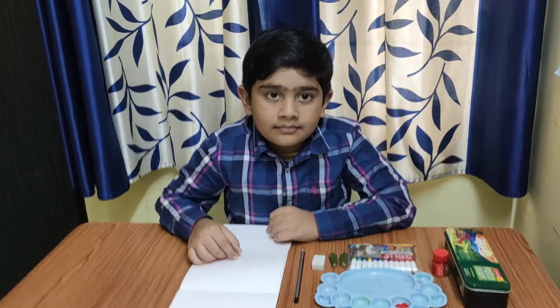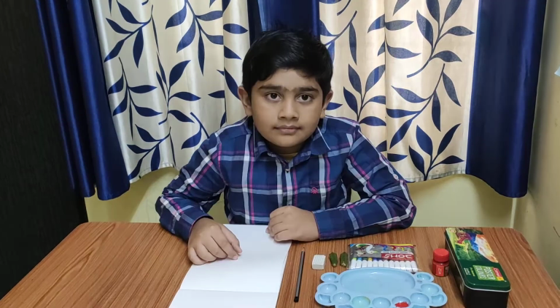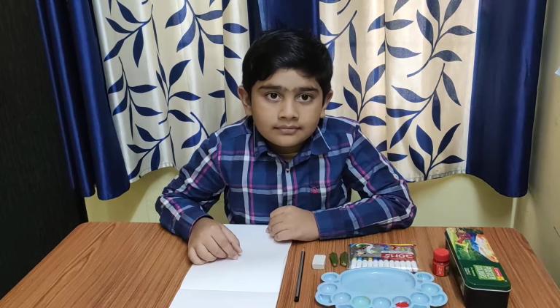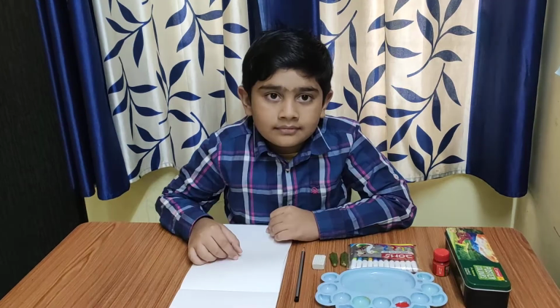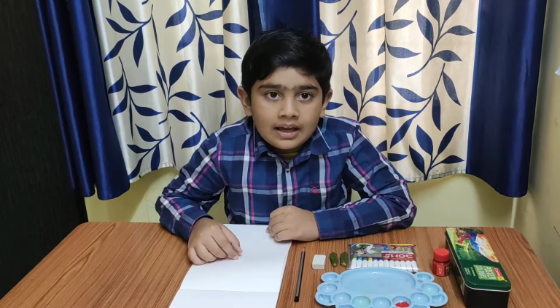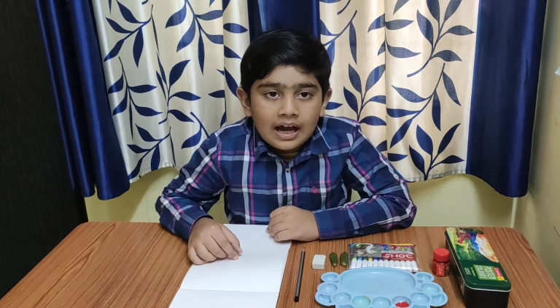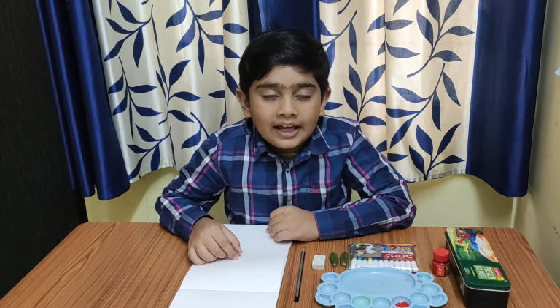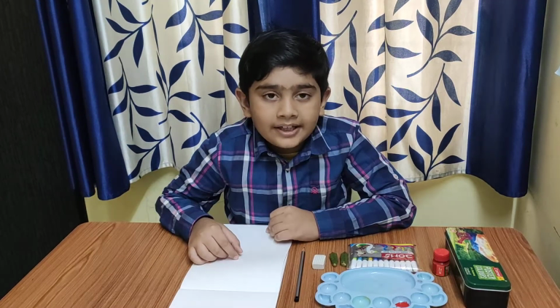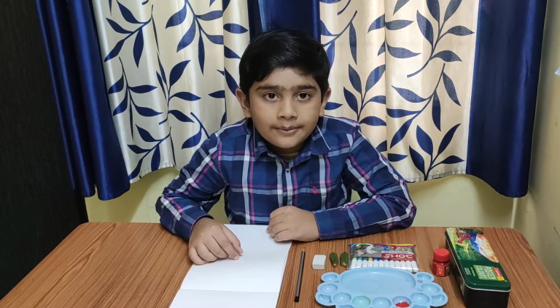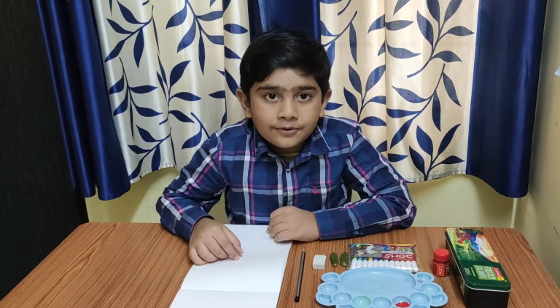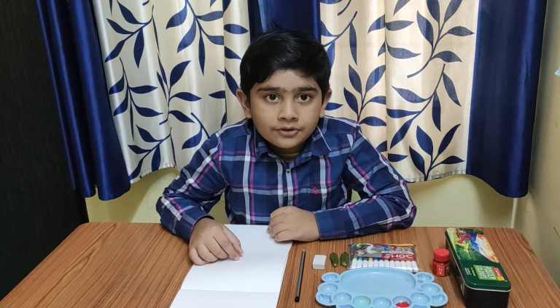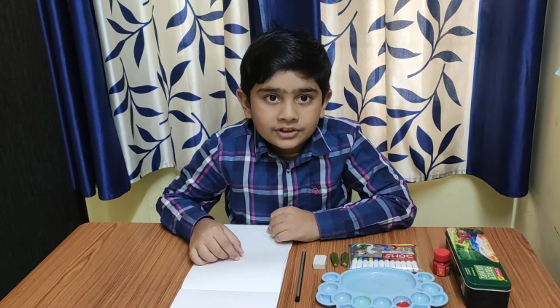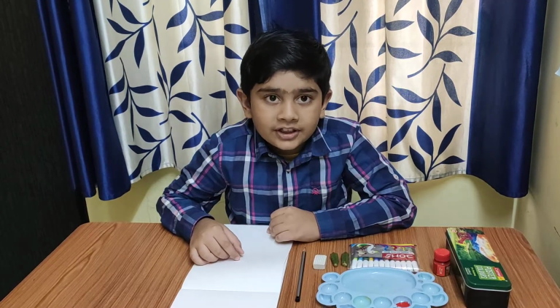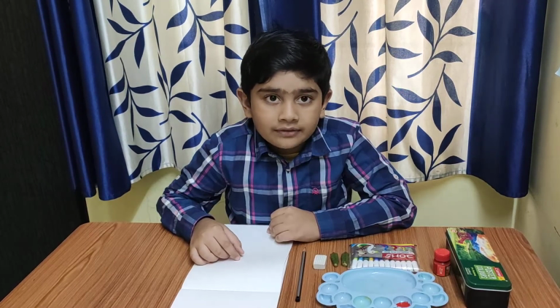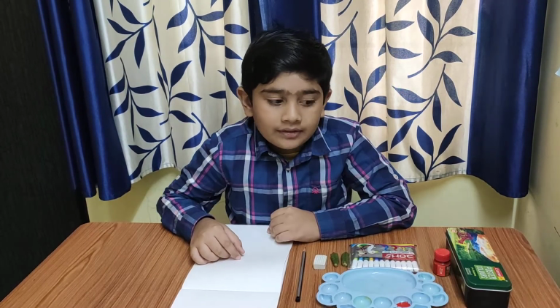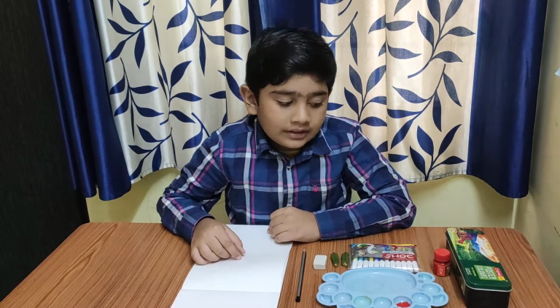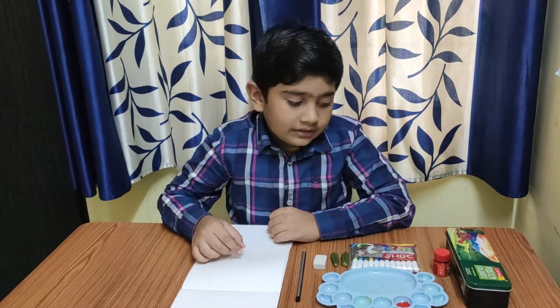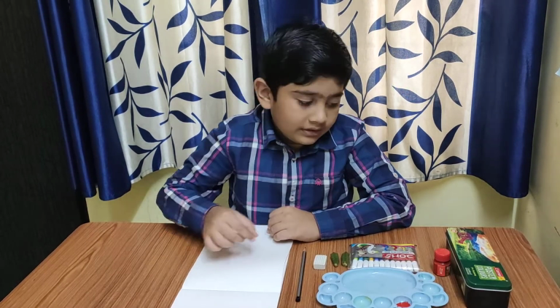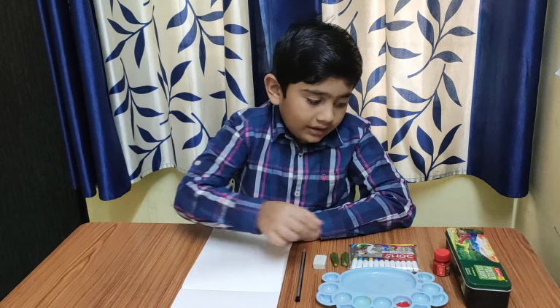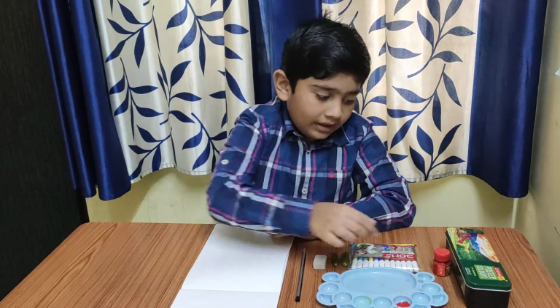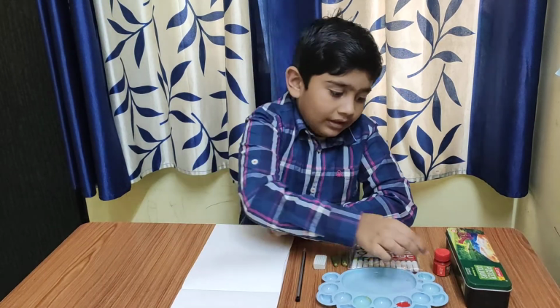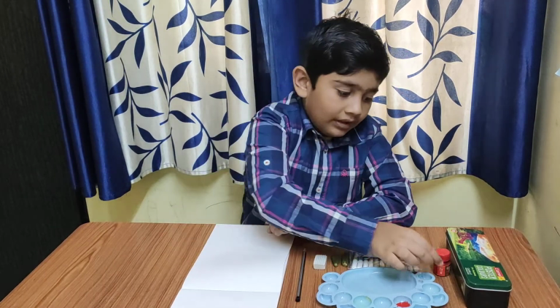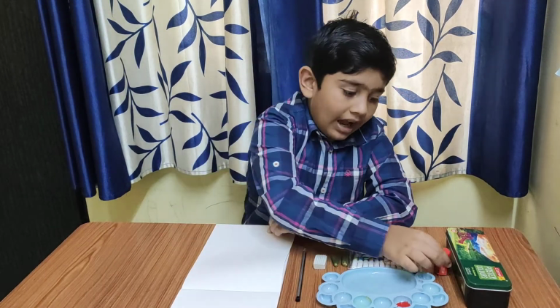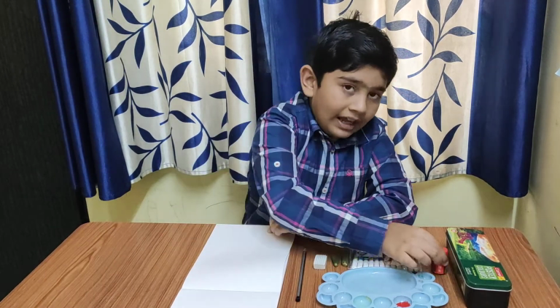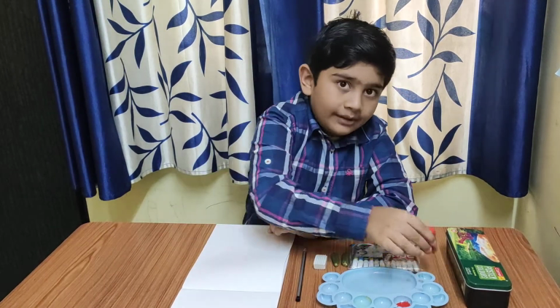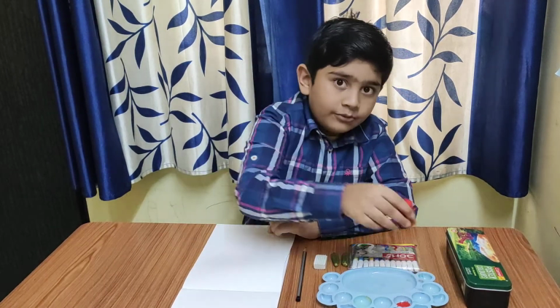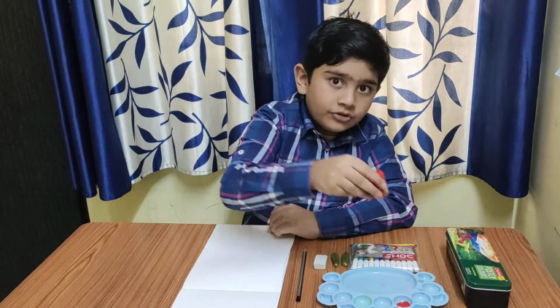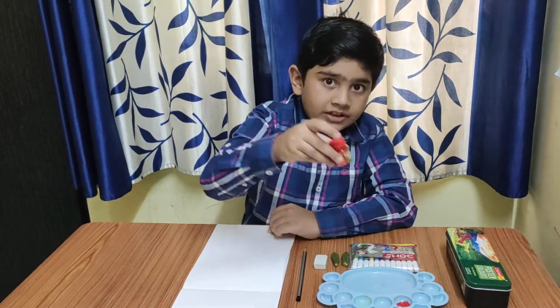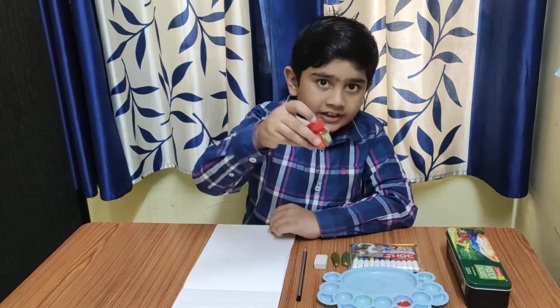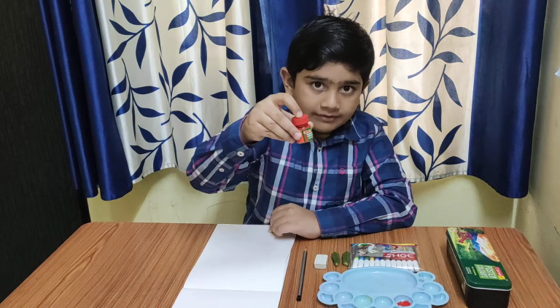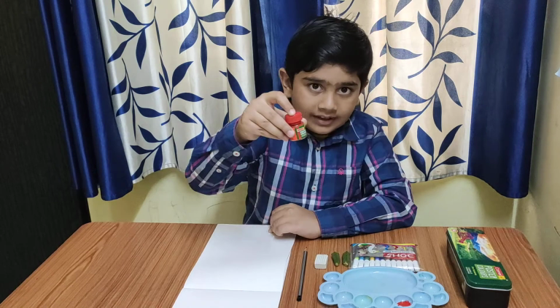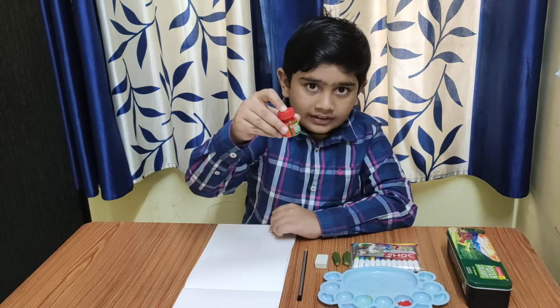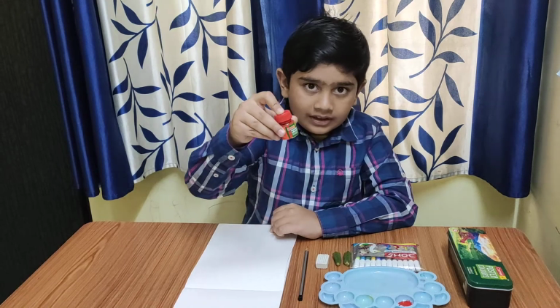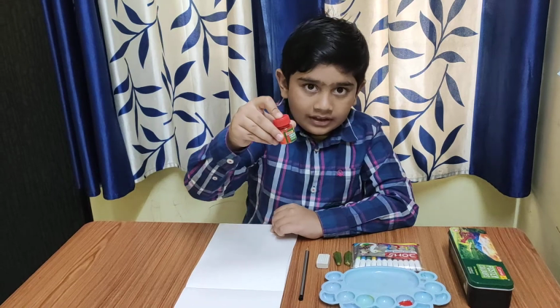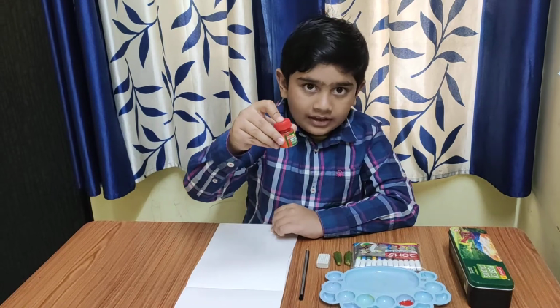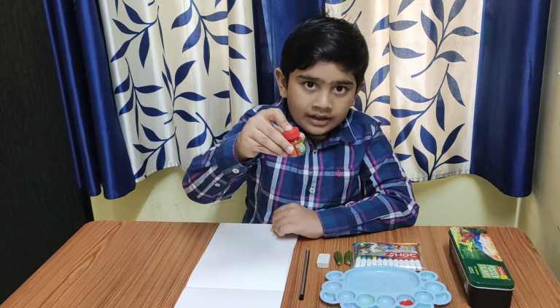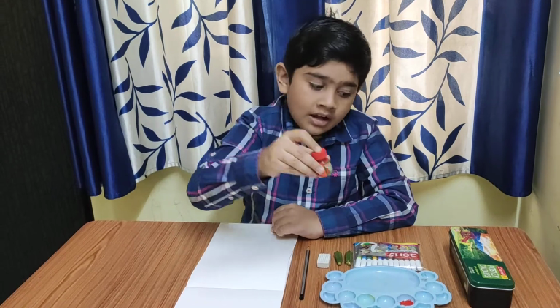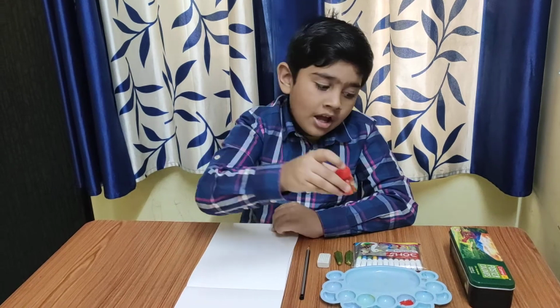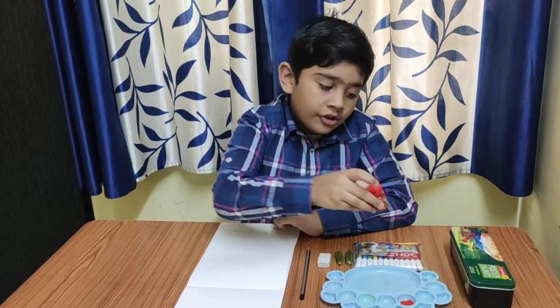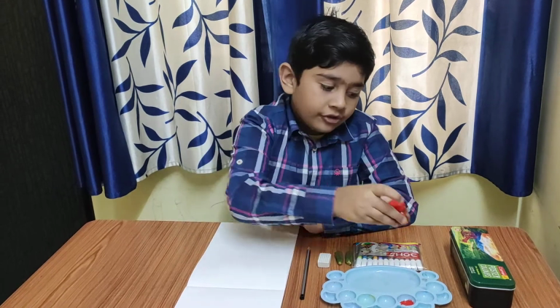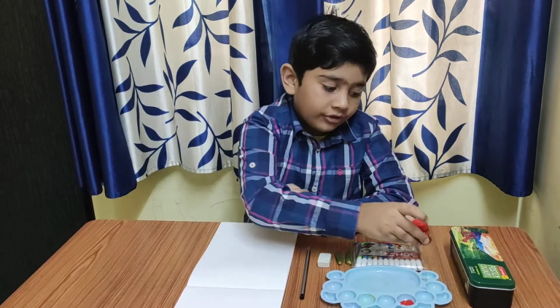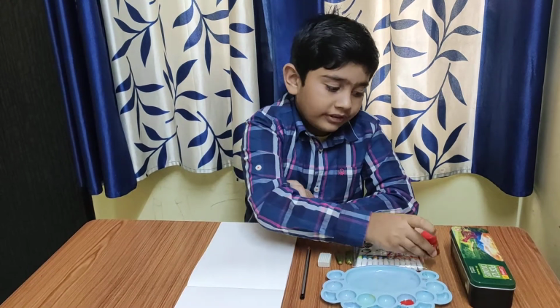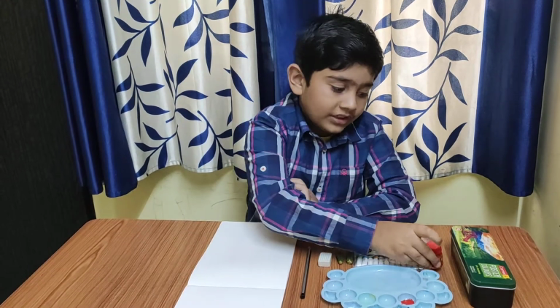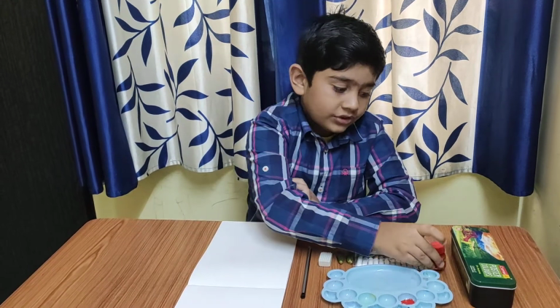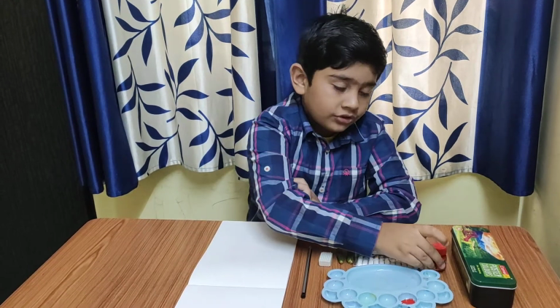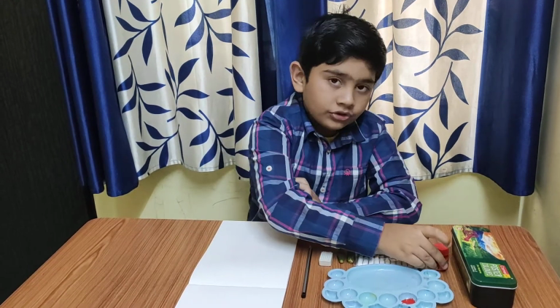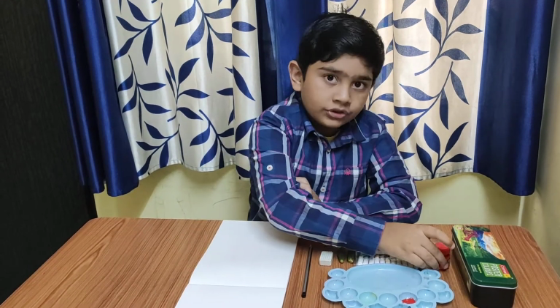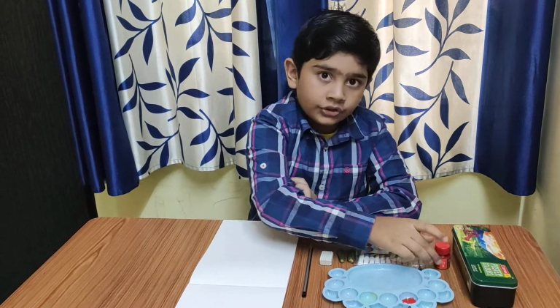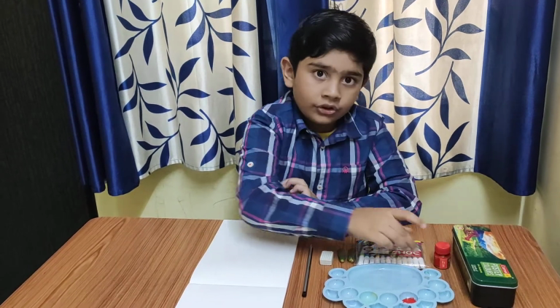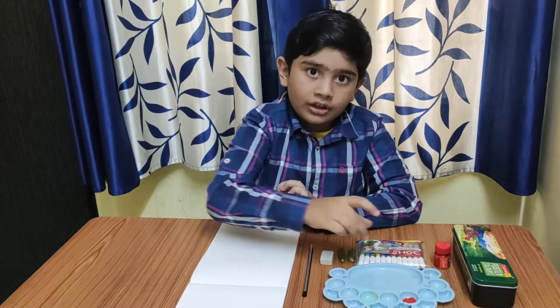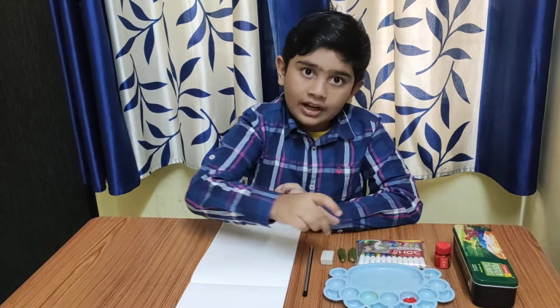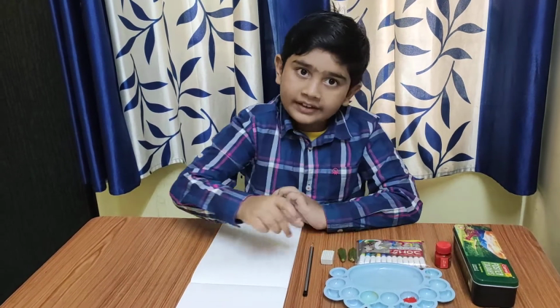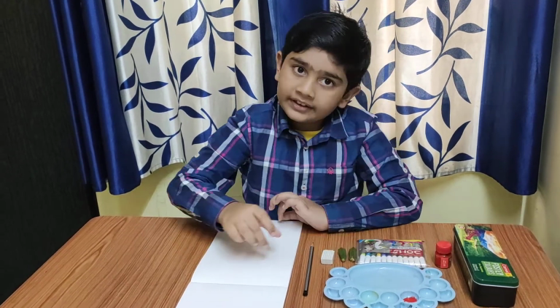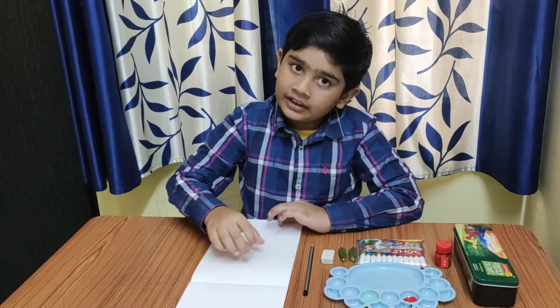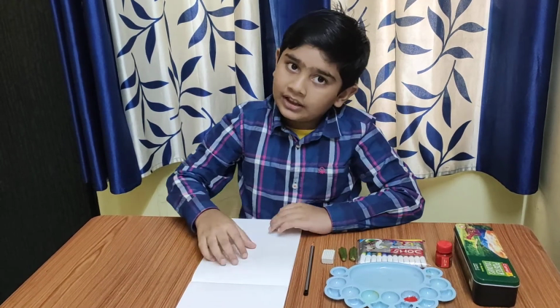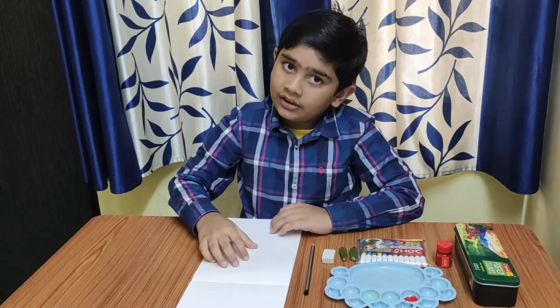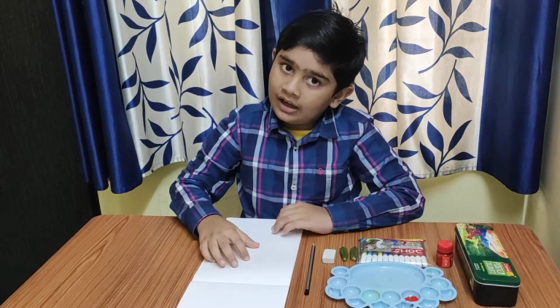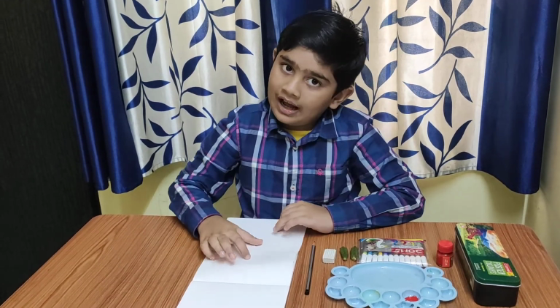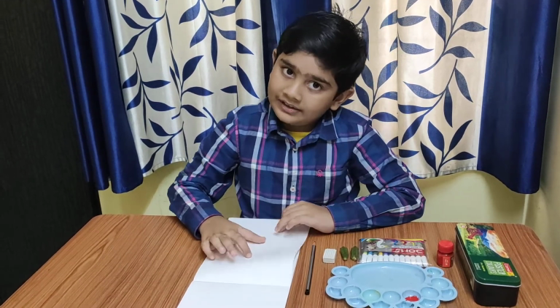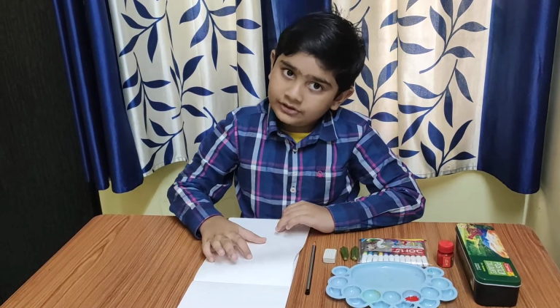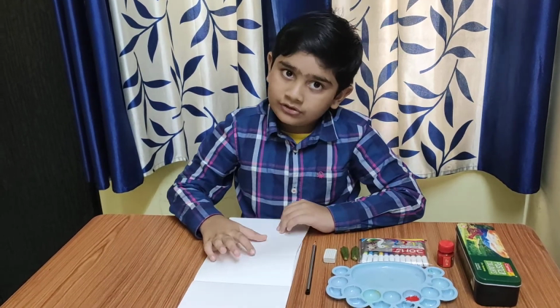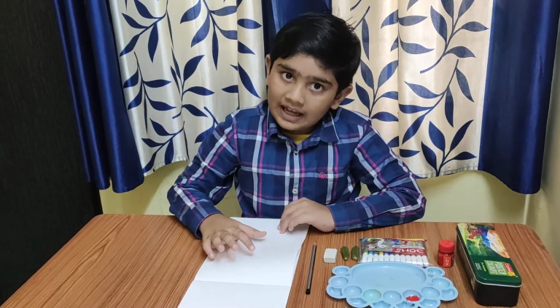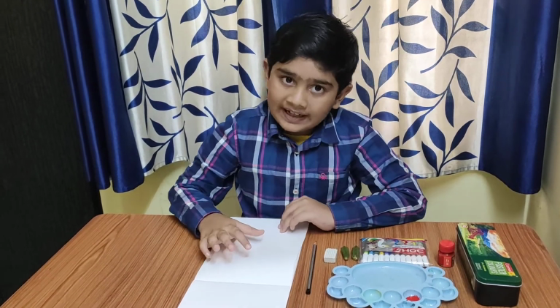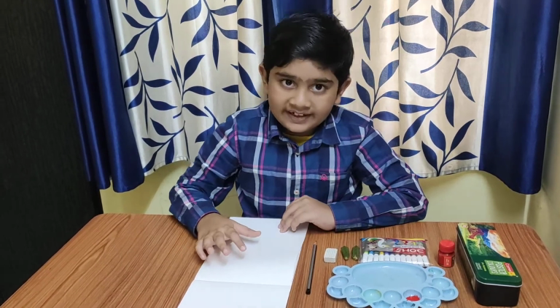I am using red color. You can choose any color as you like.